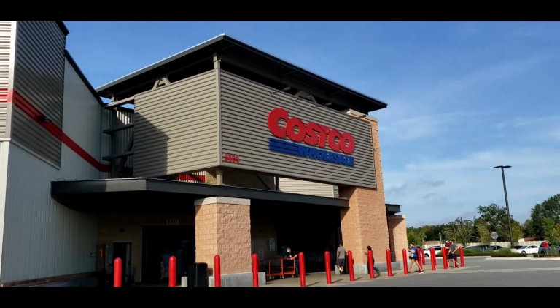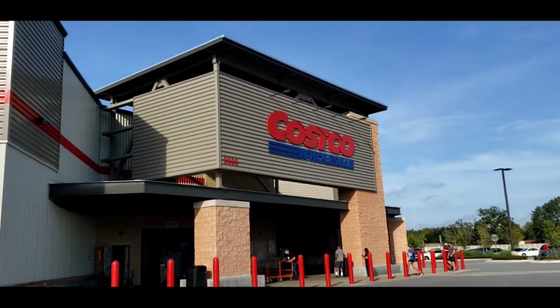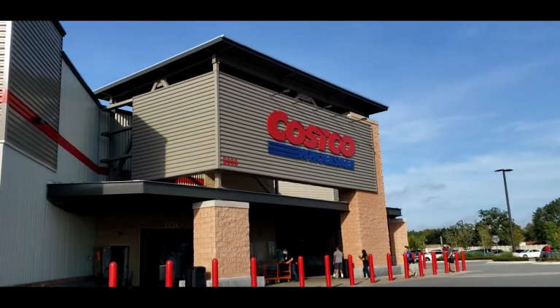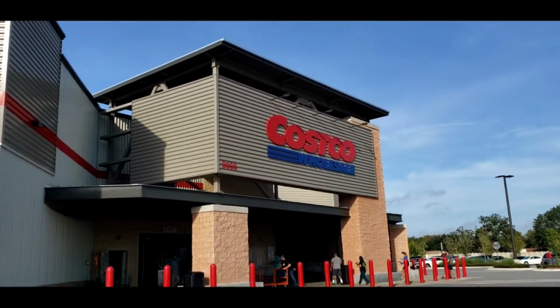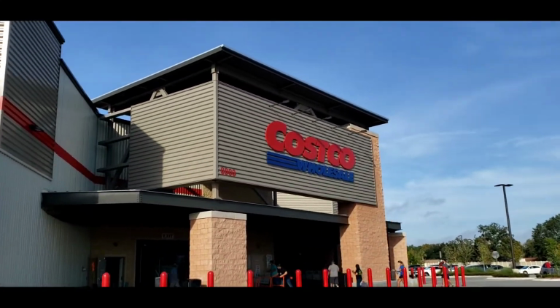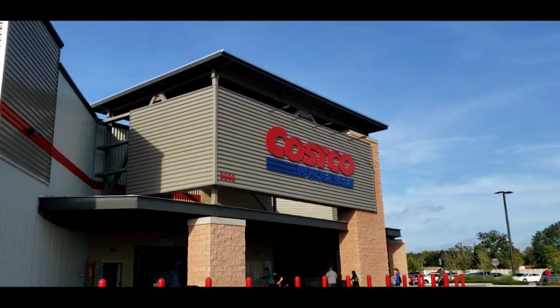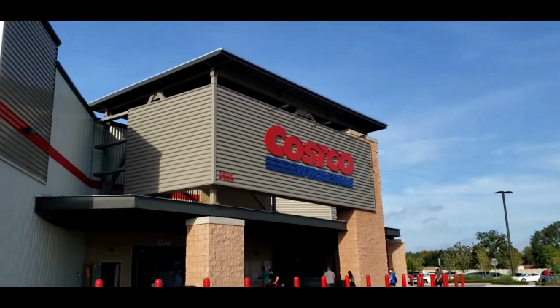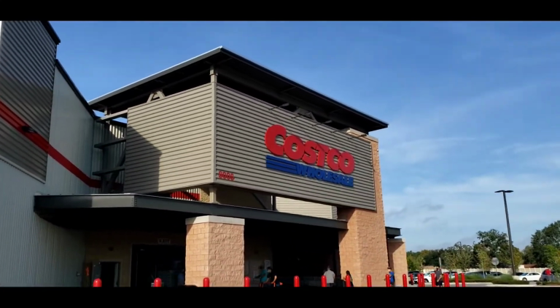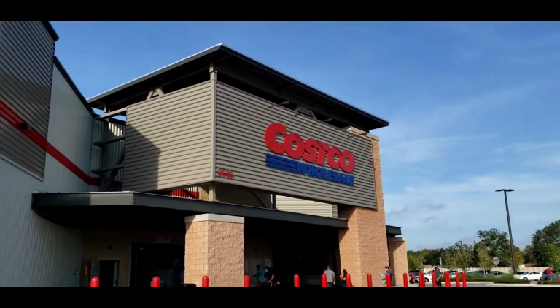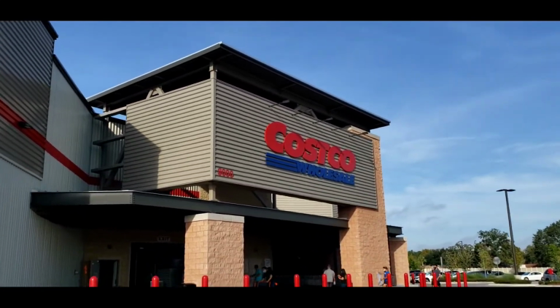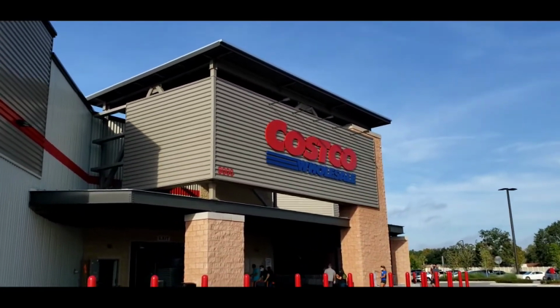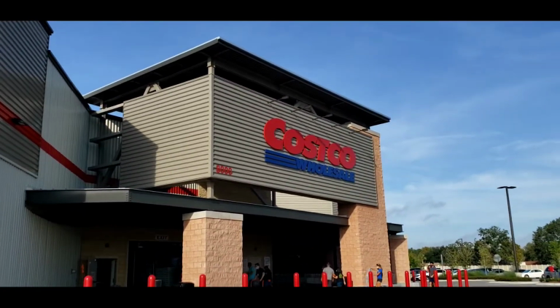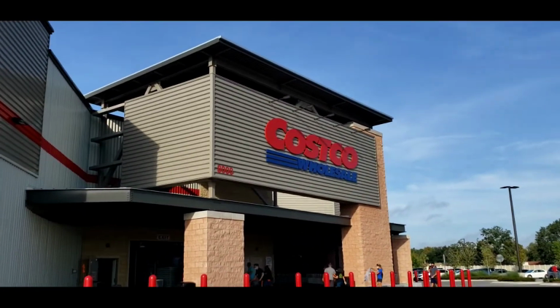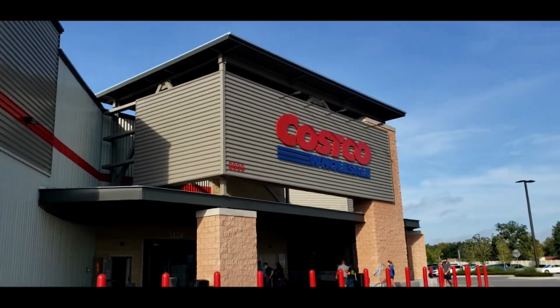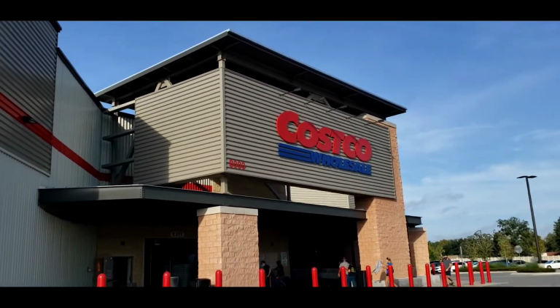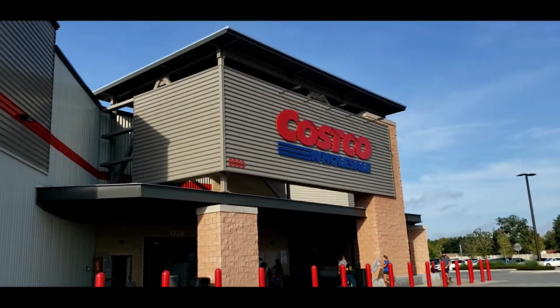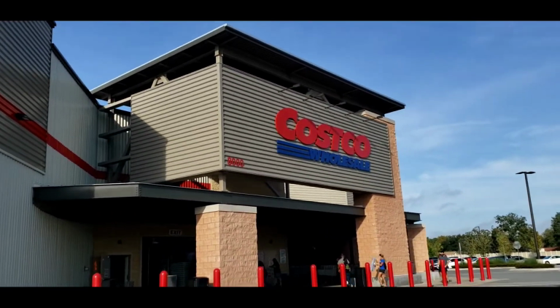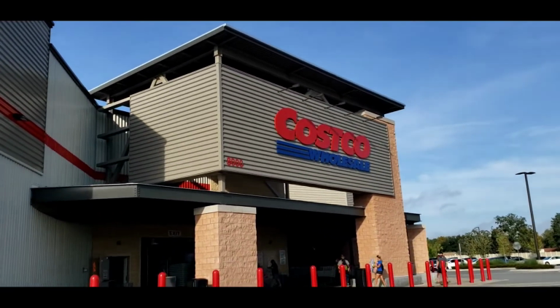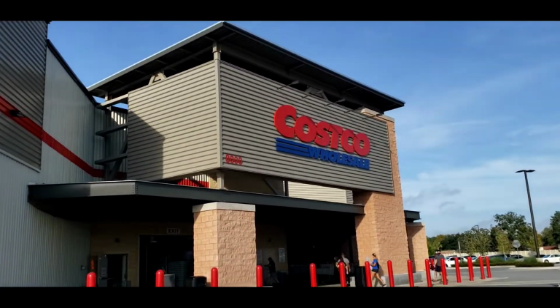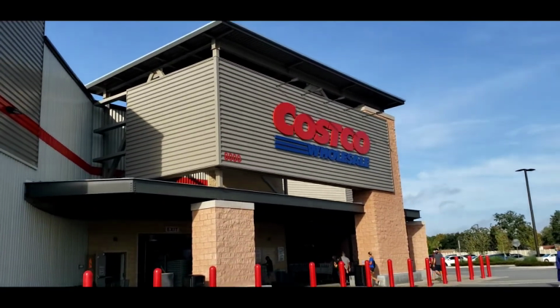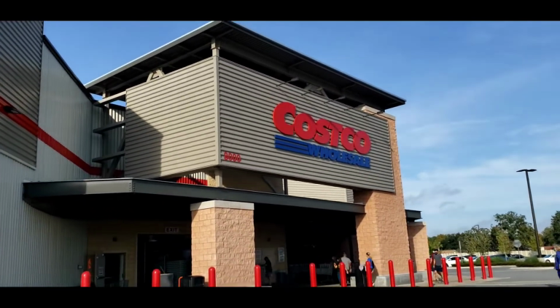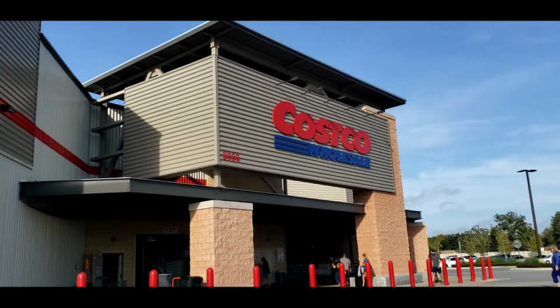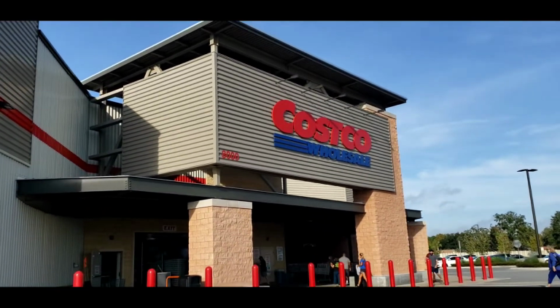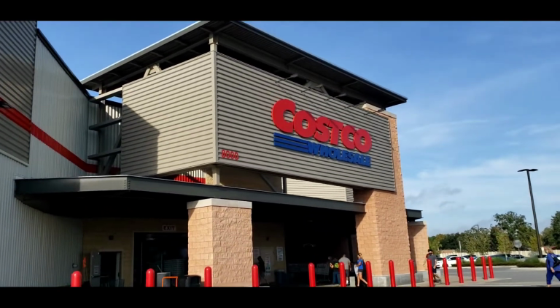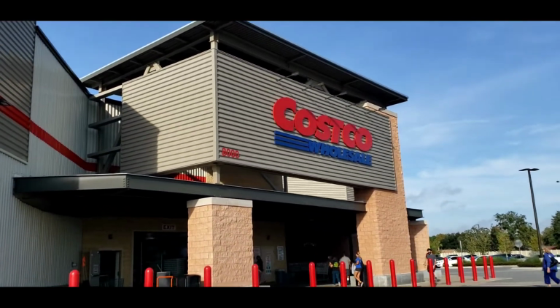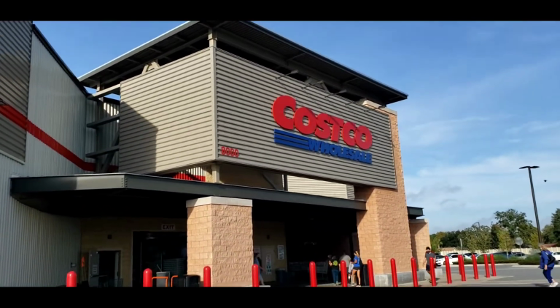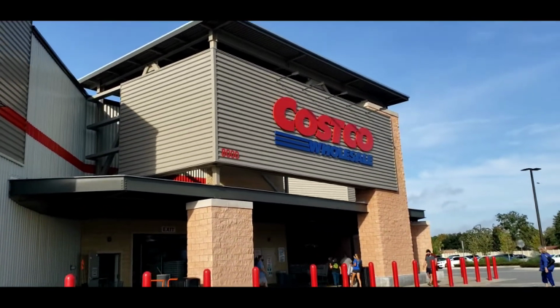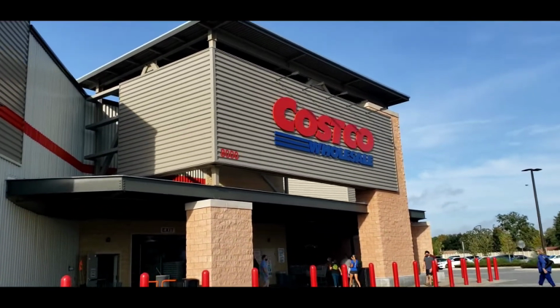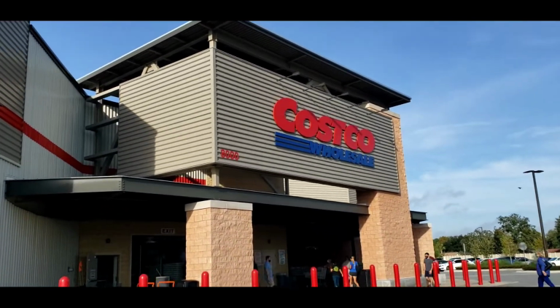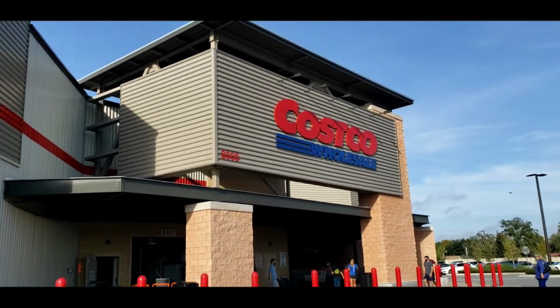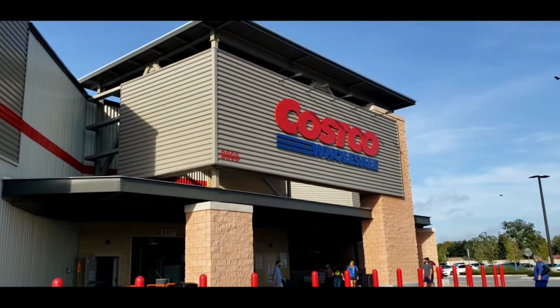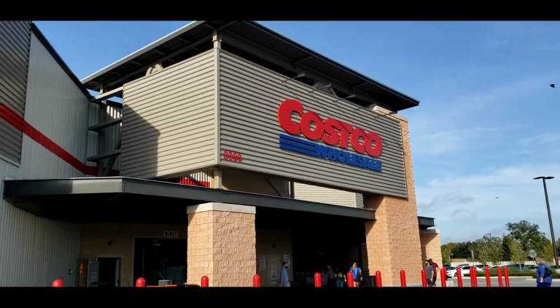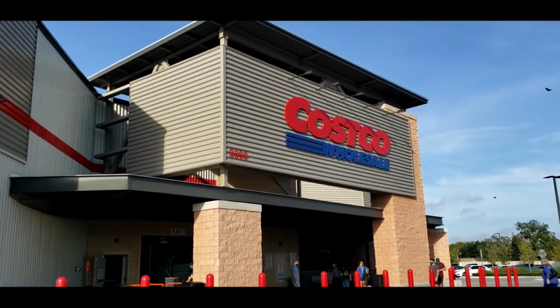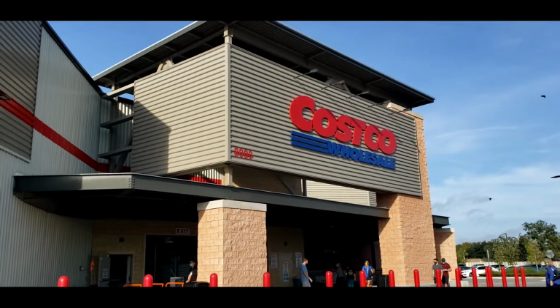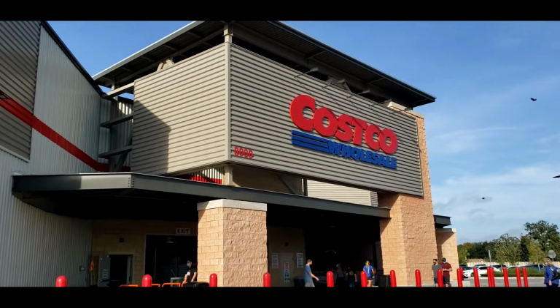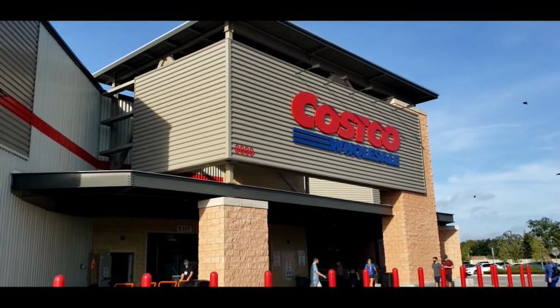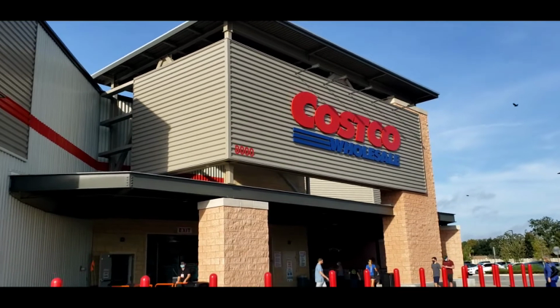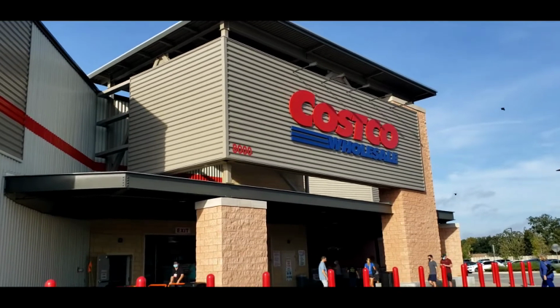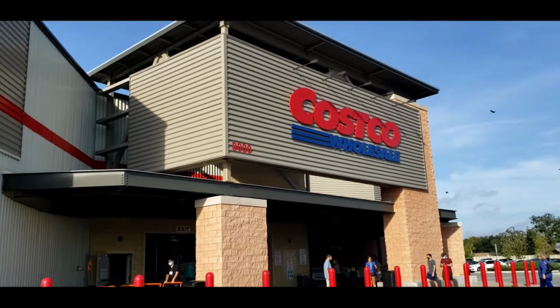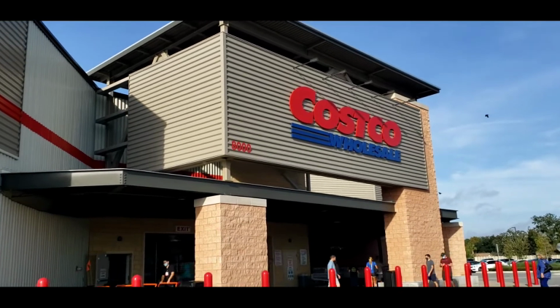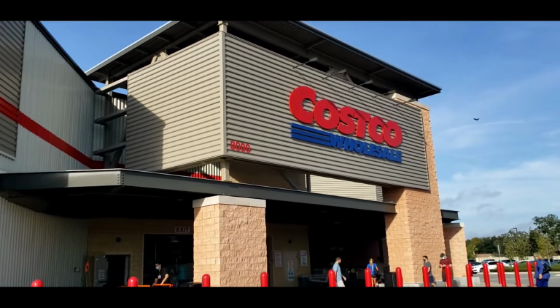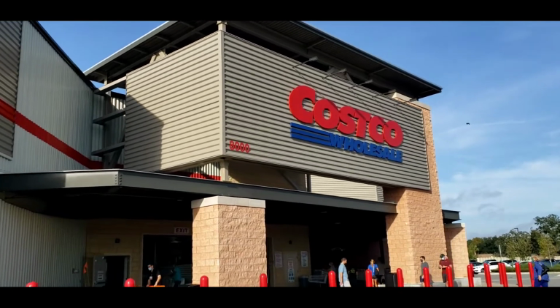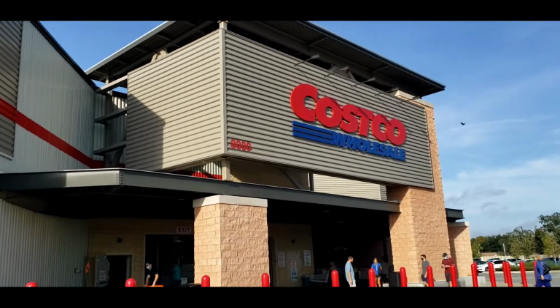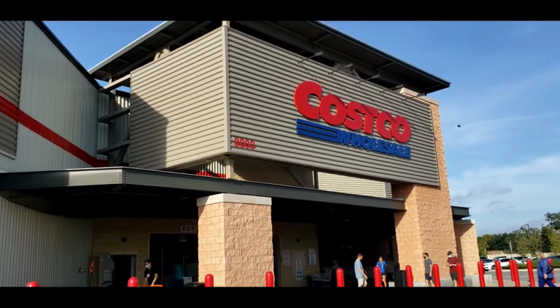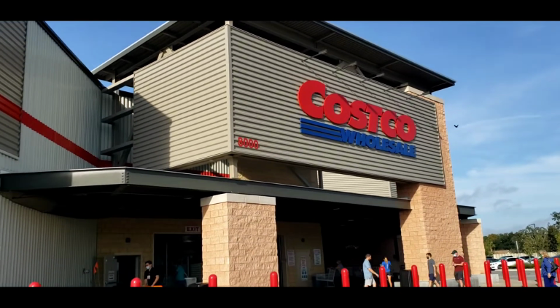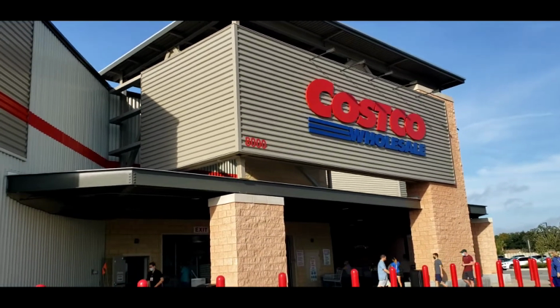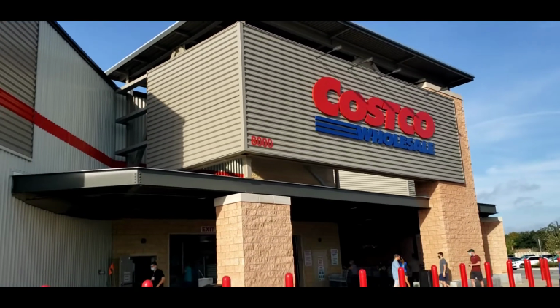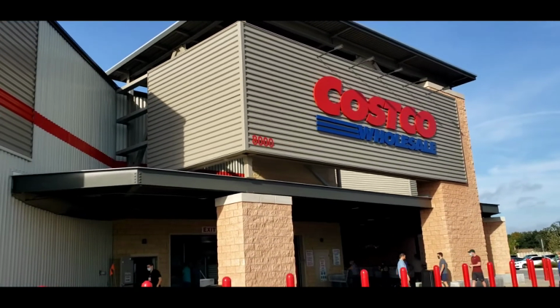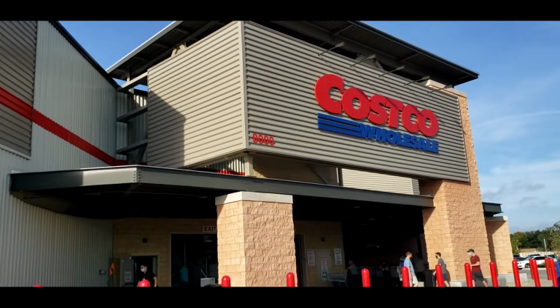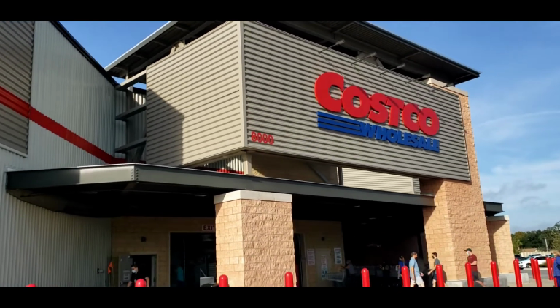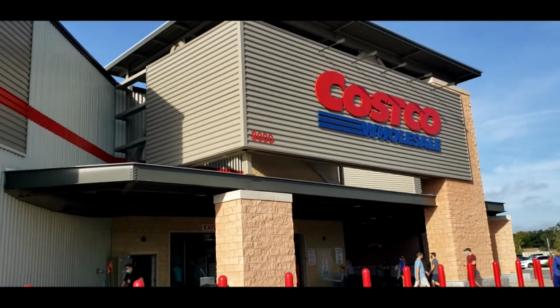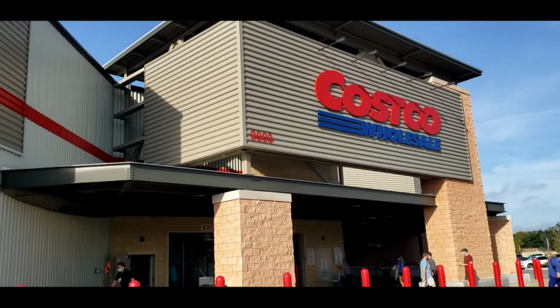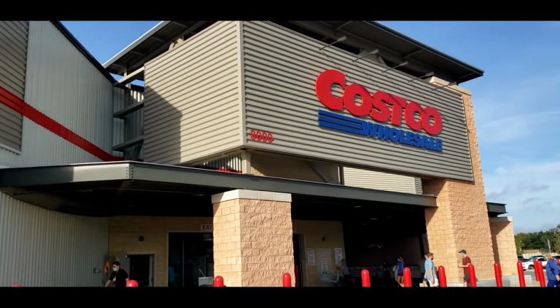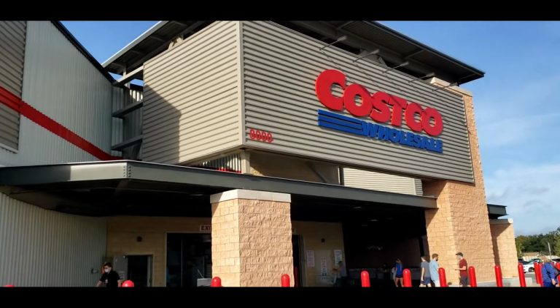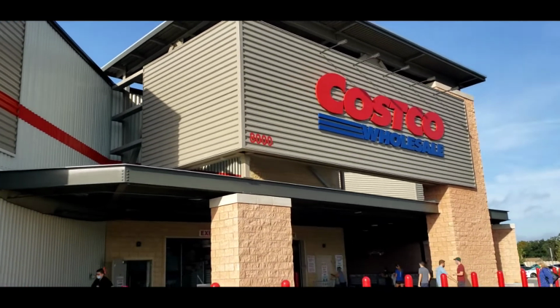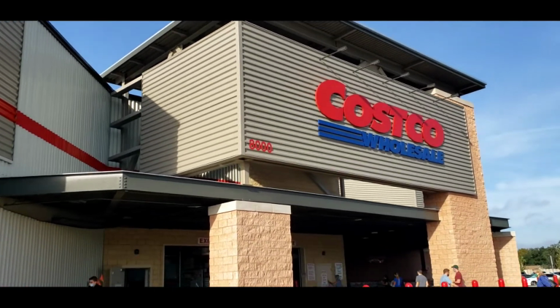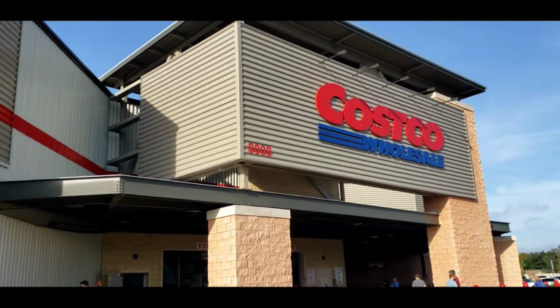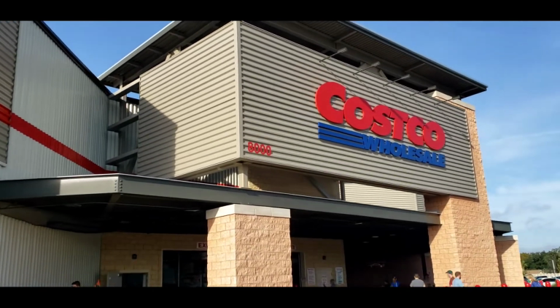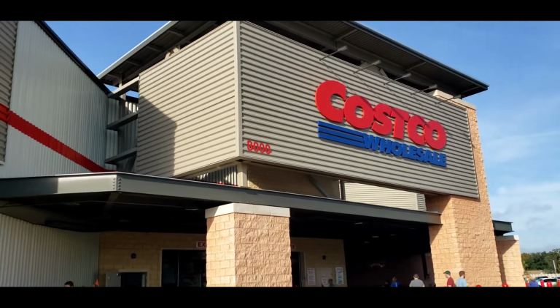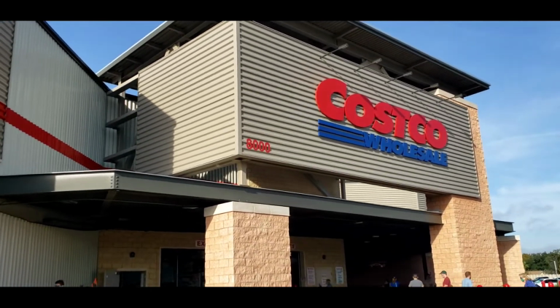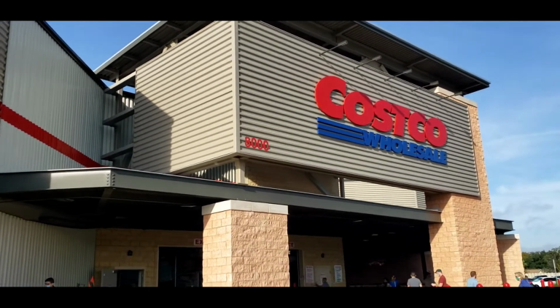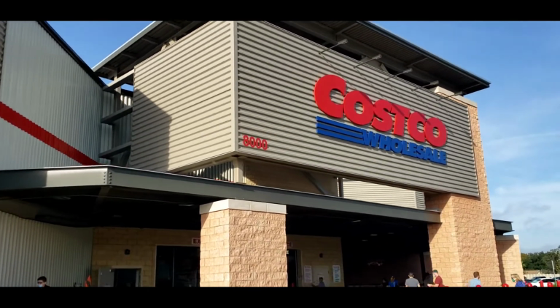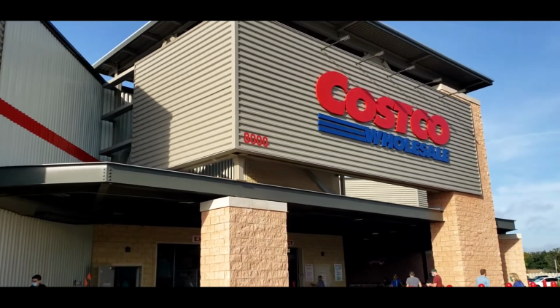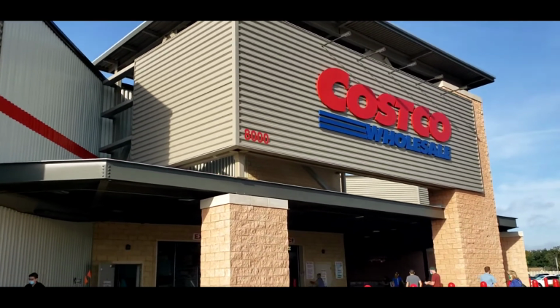Good morning! It's a sunny day here at Costco. Shop with me.